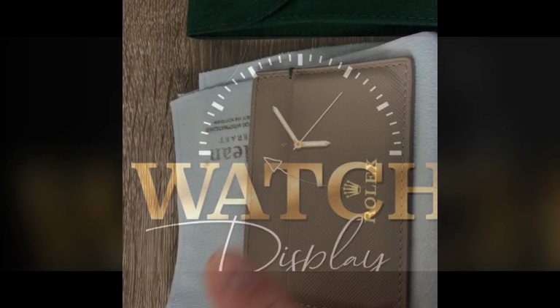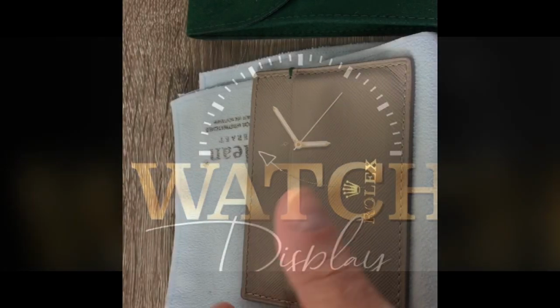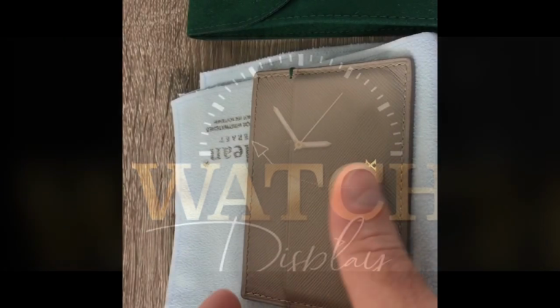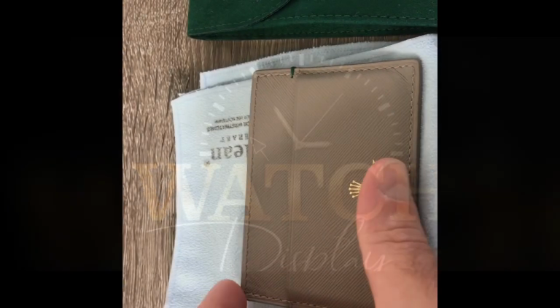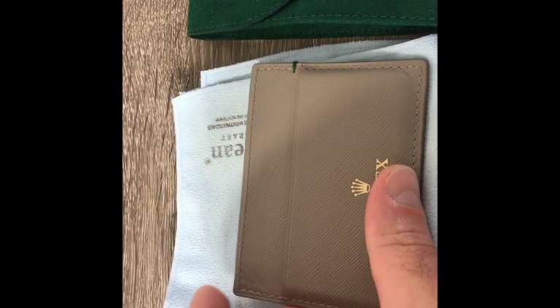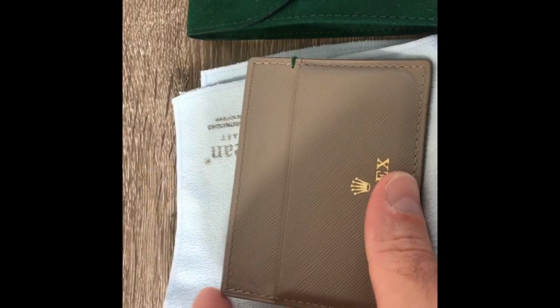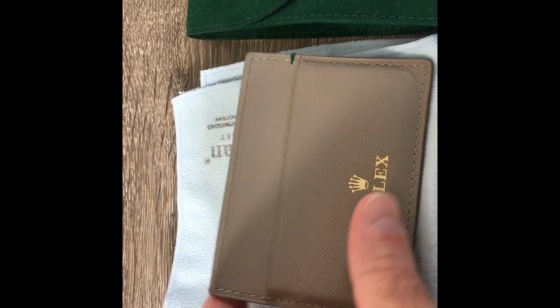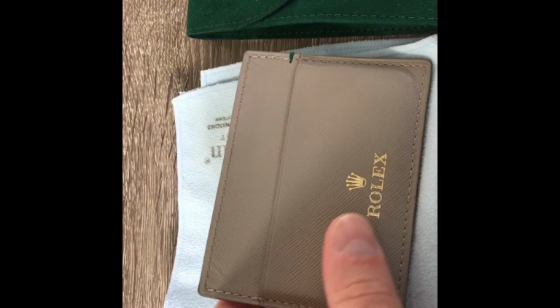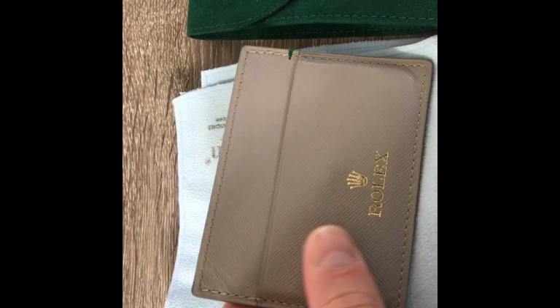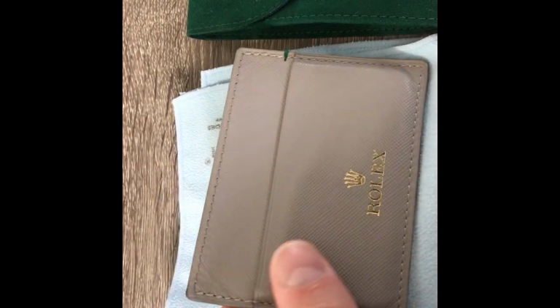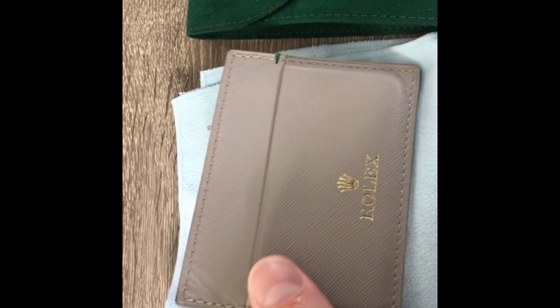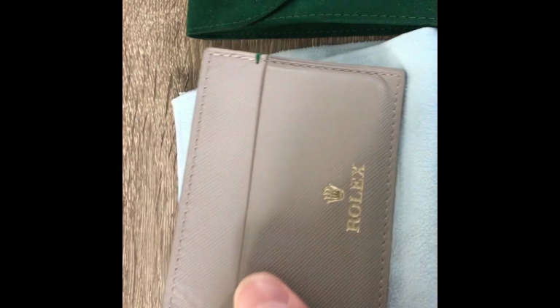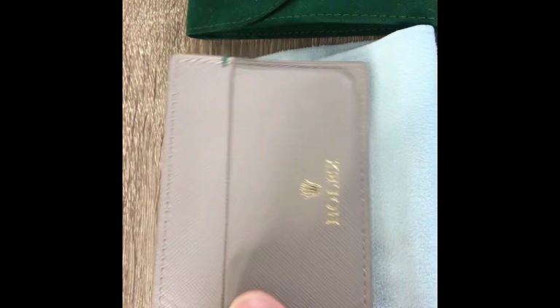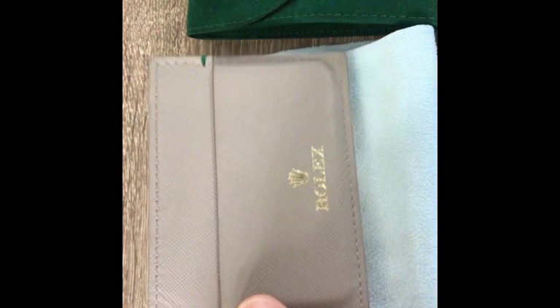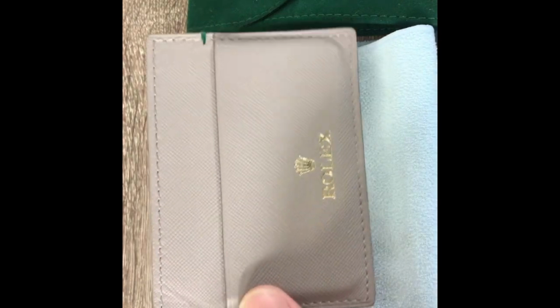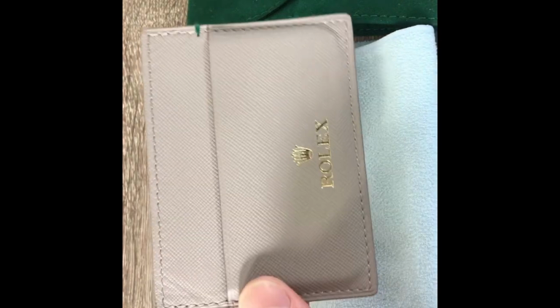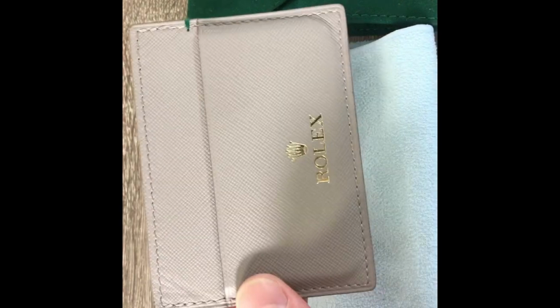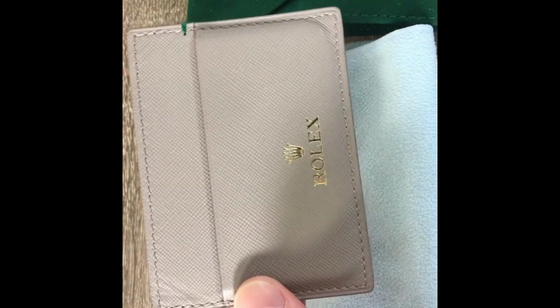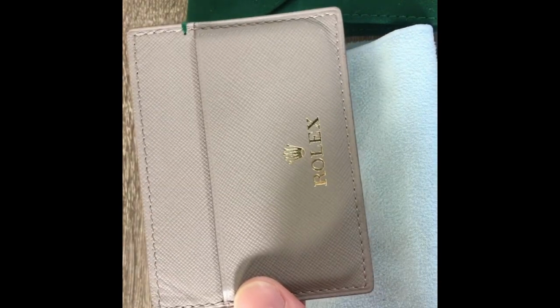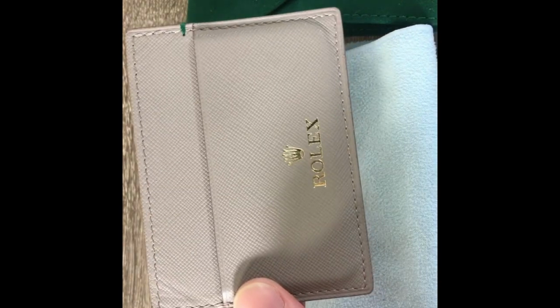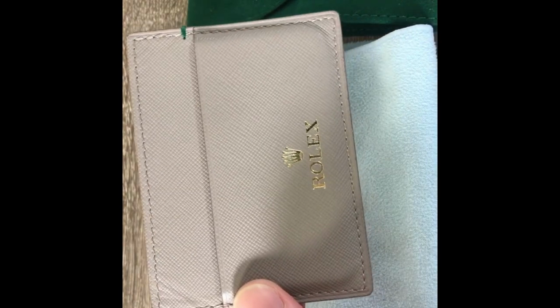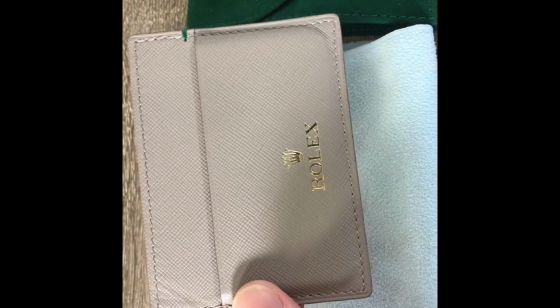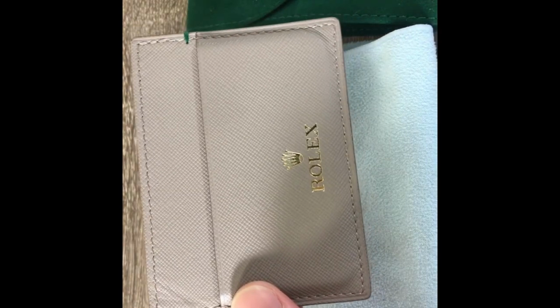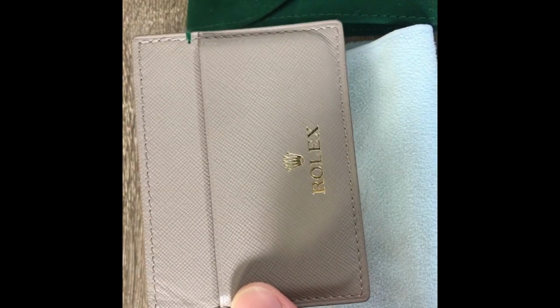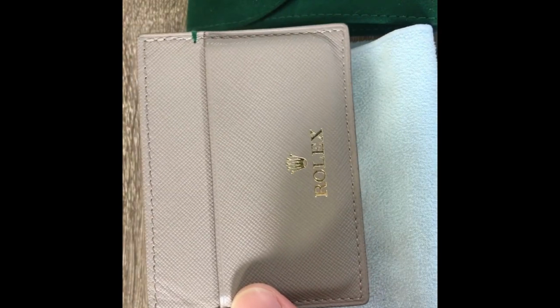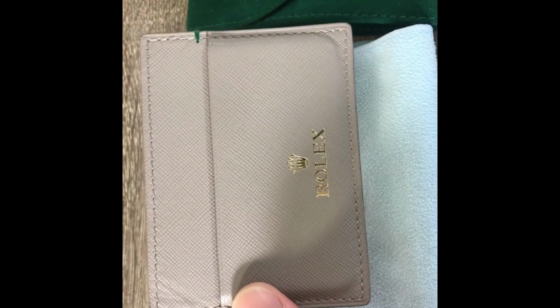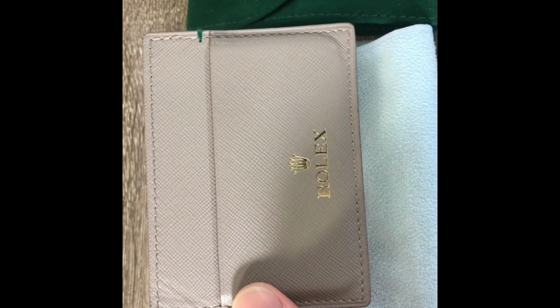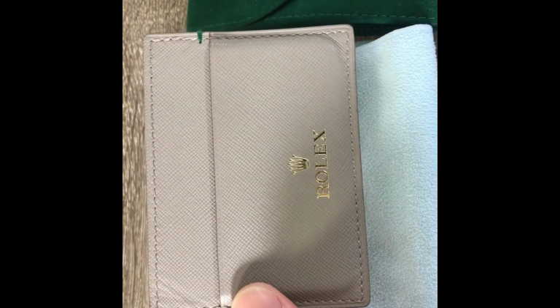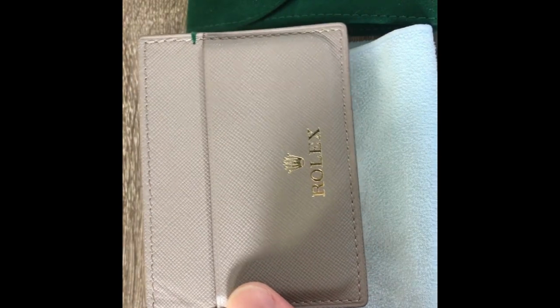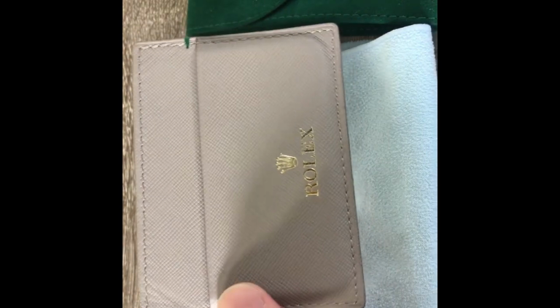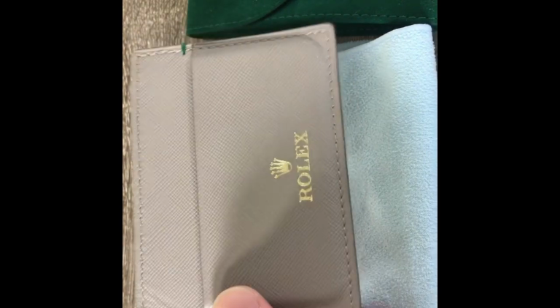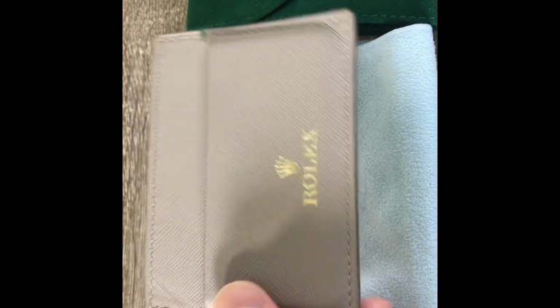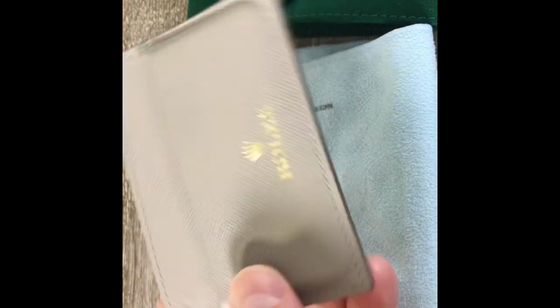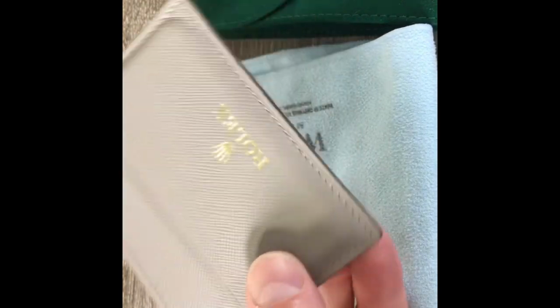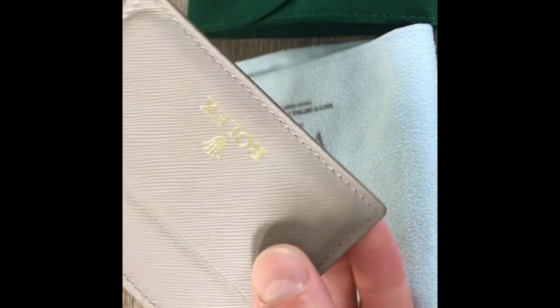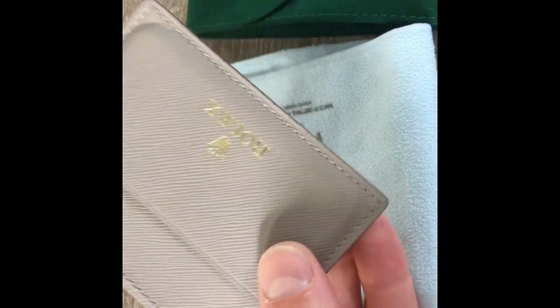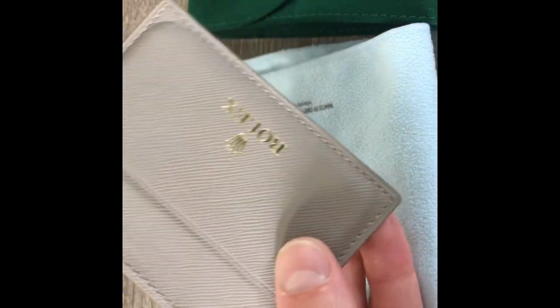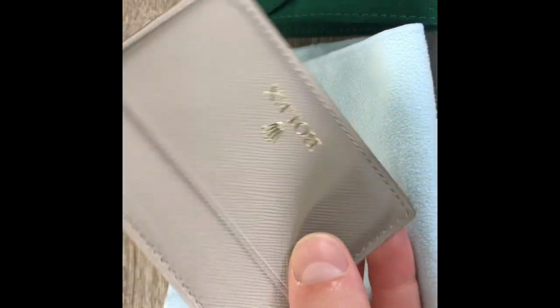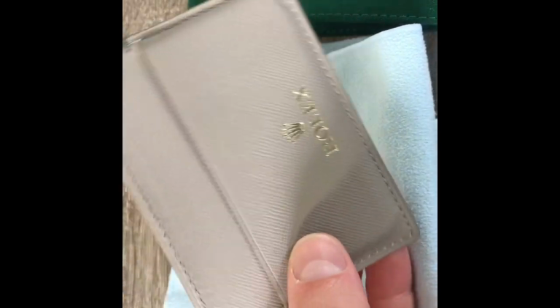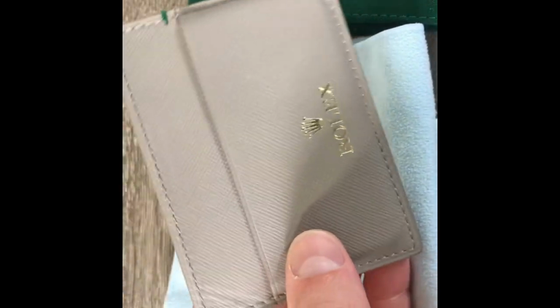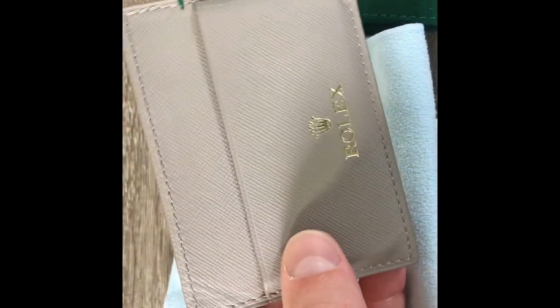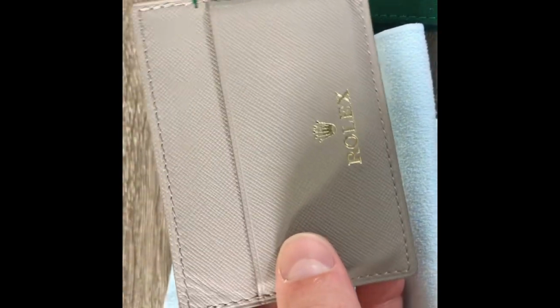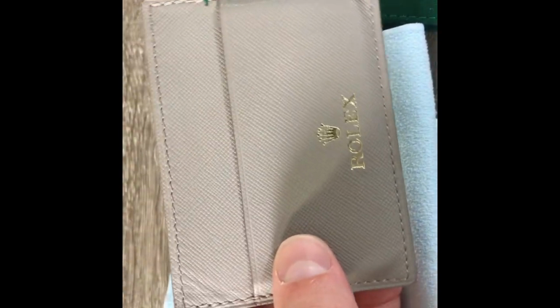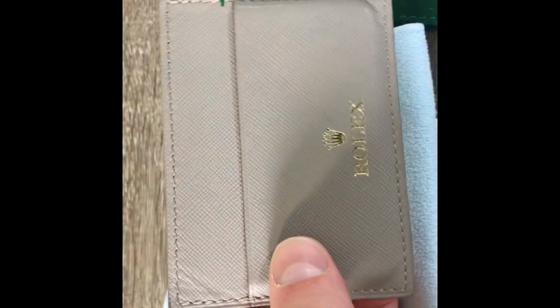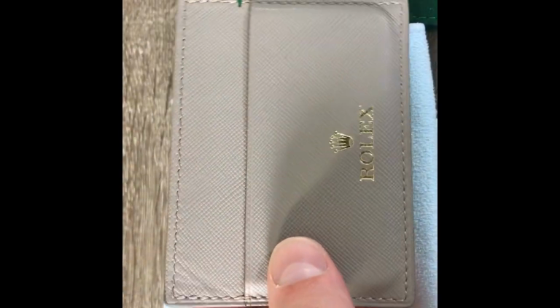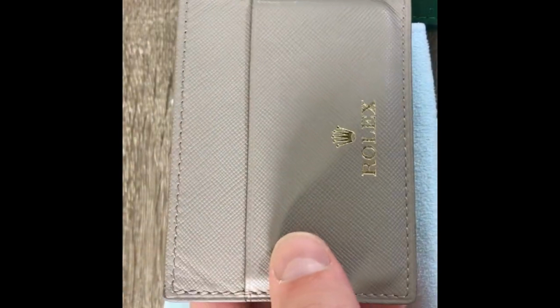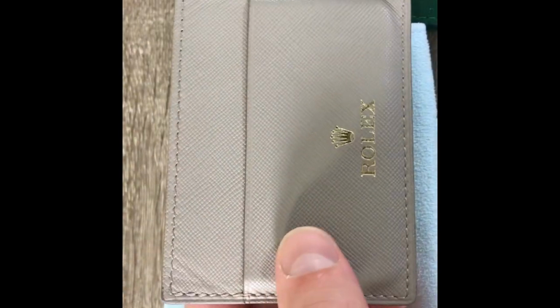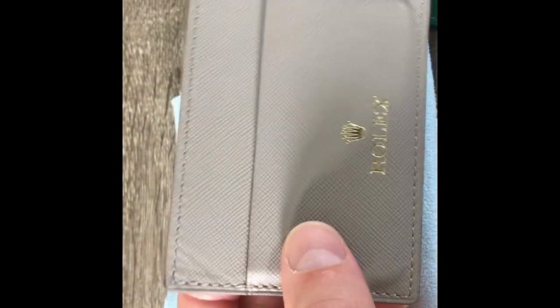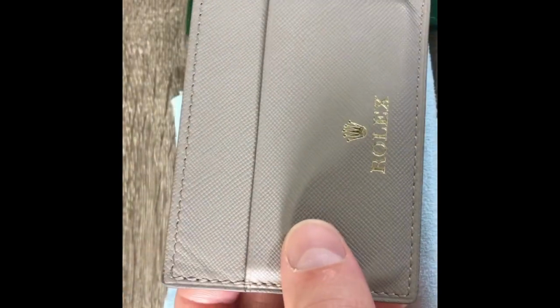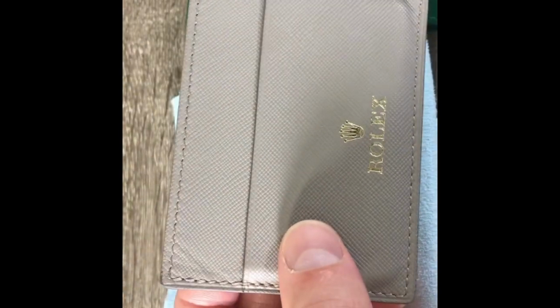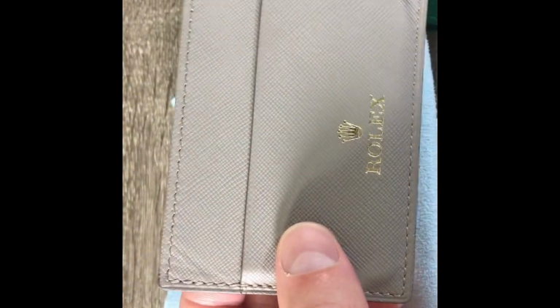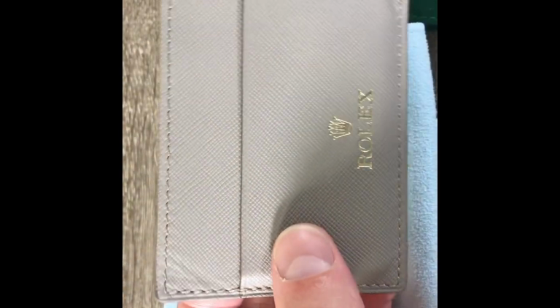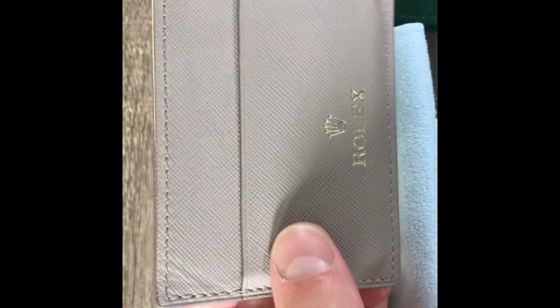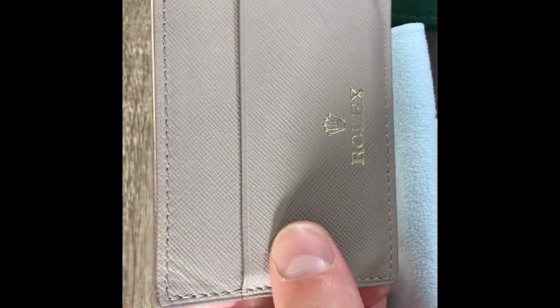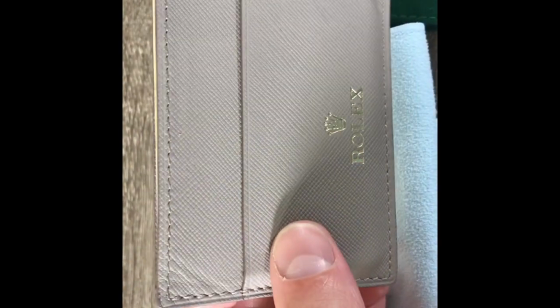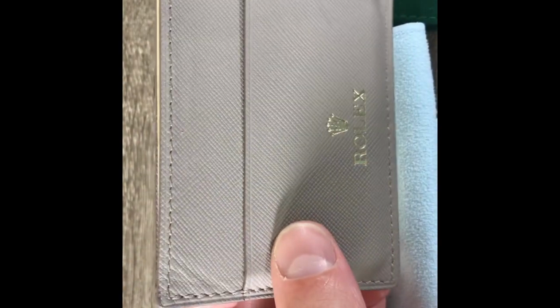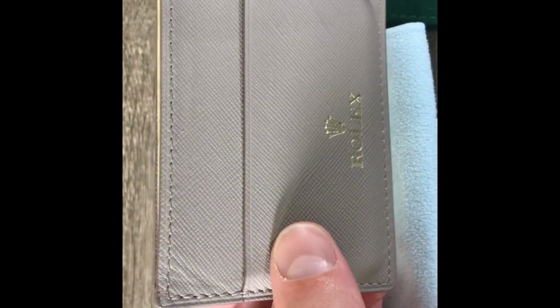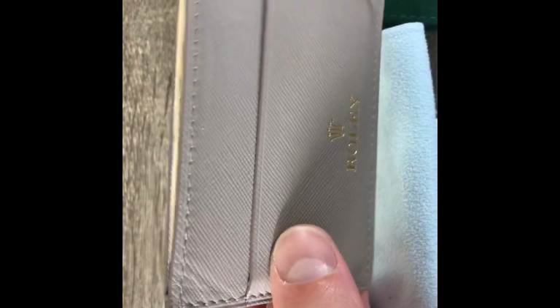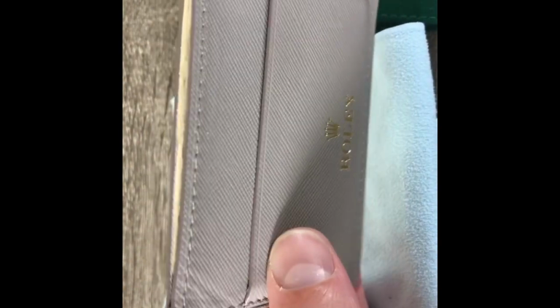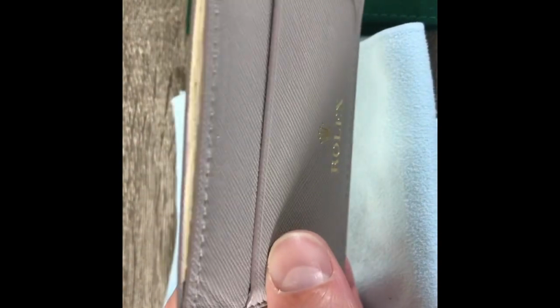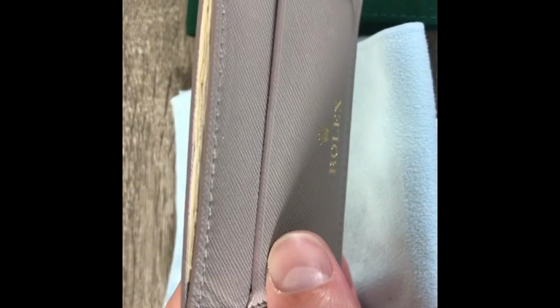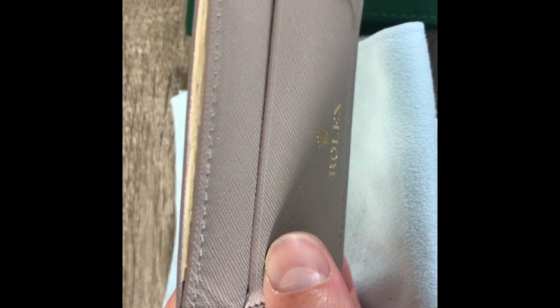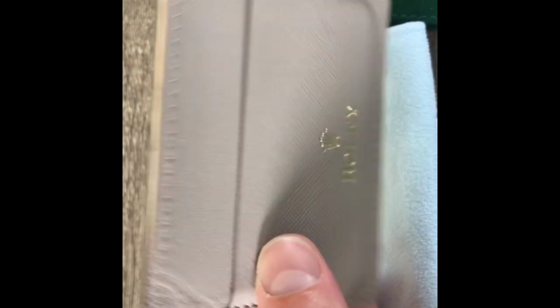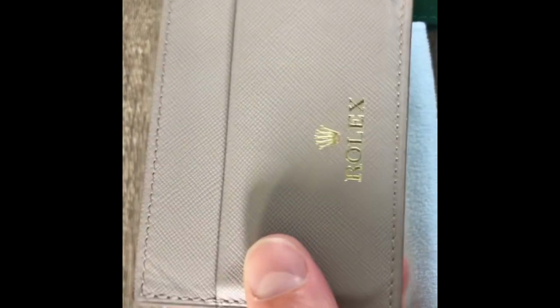How are we doing today everybody? It's WatchDisplay here. I just wanted to do a quick little review of this cool little card holder that I got.